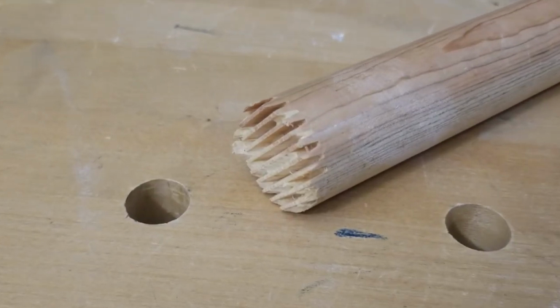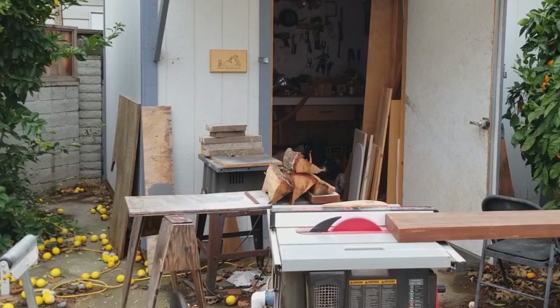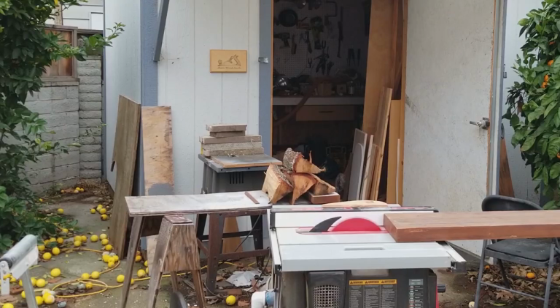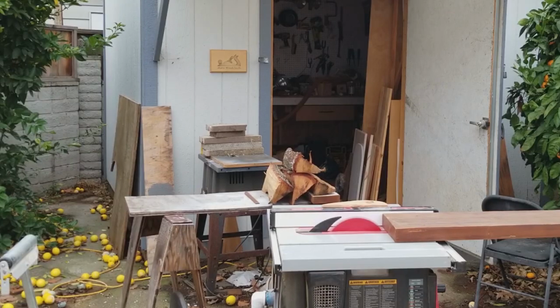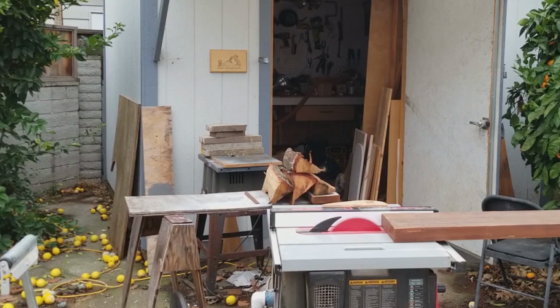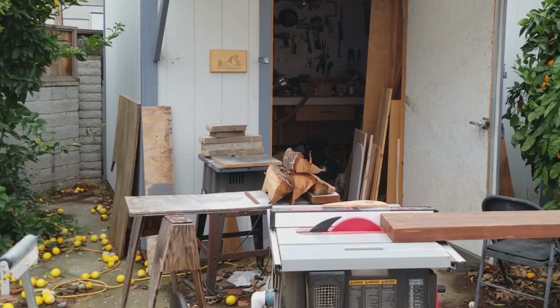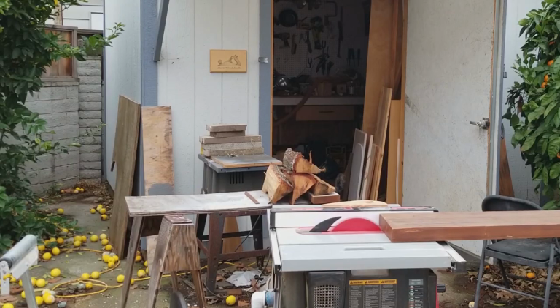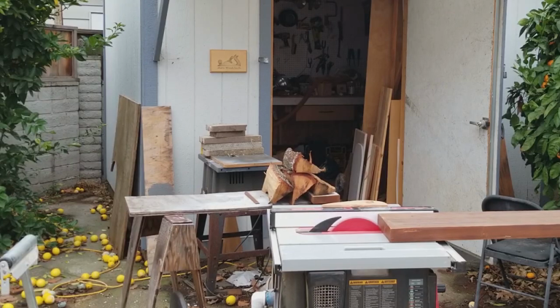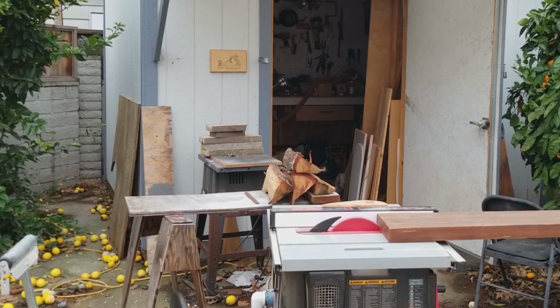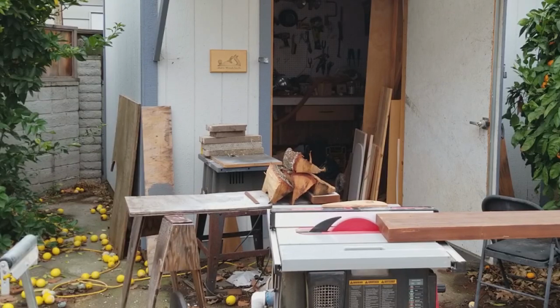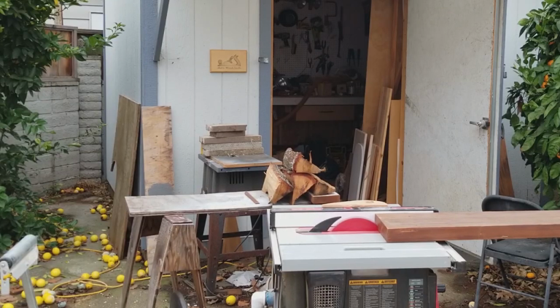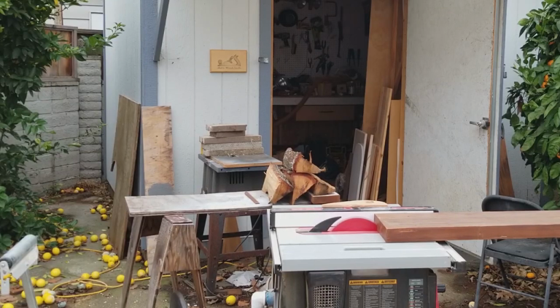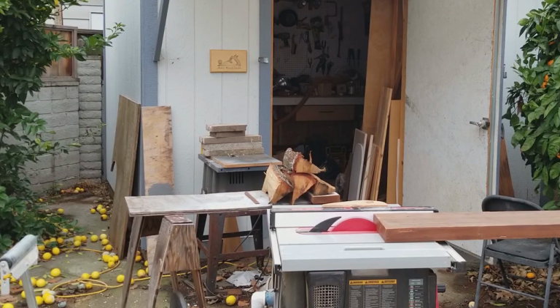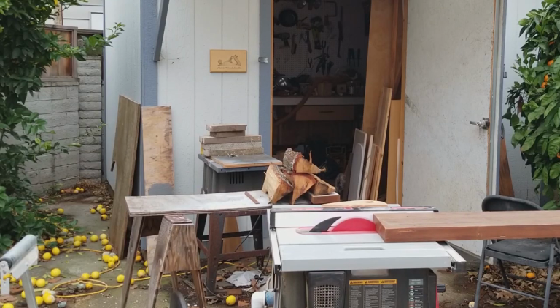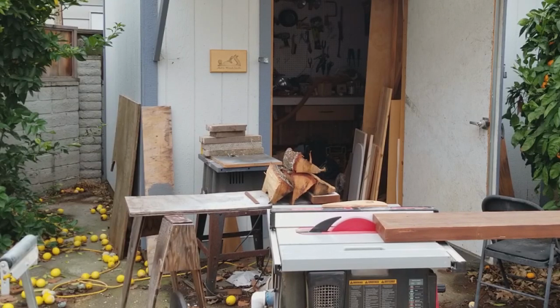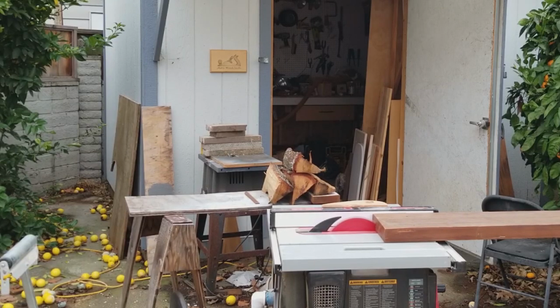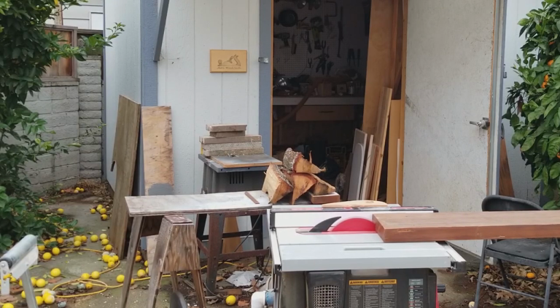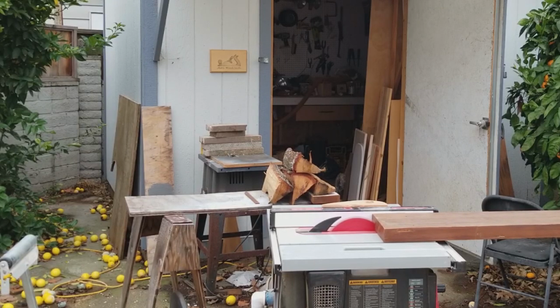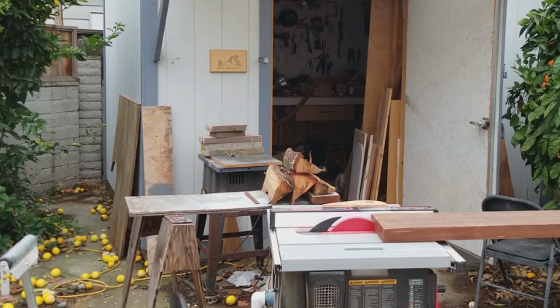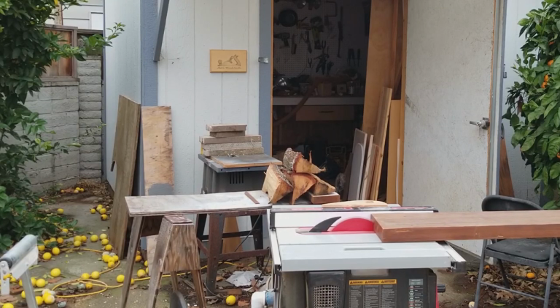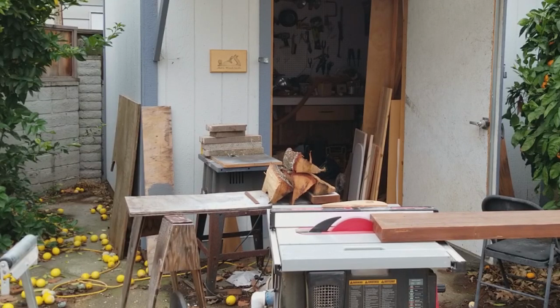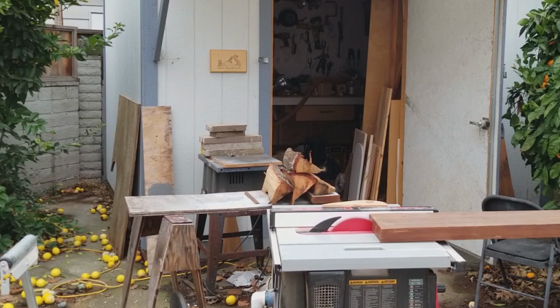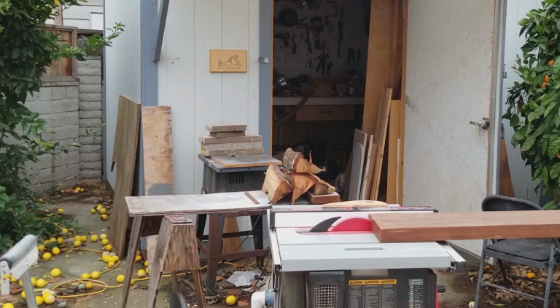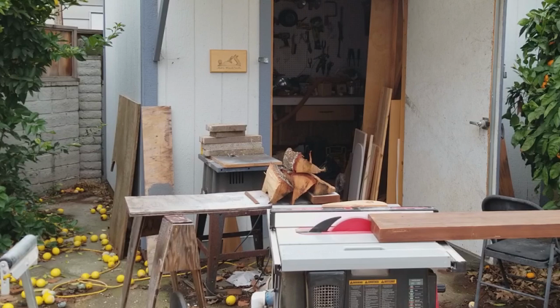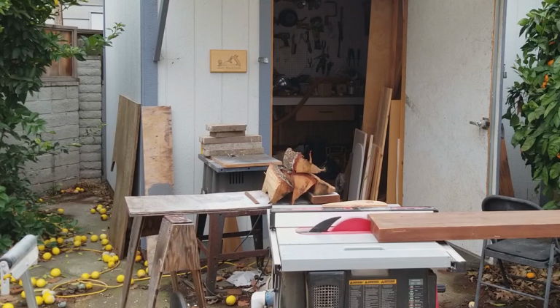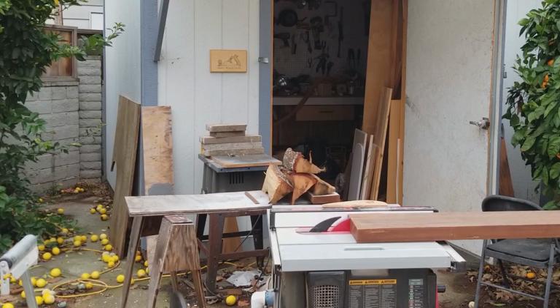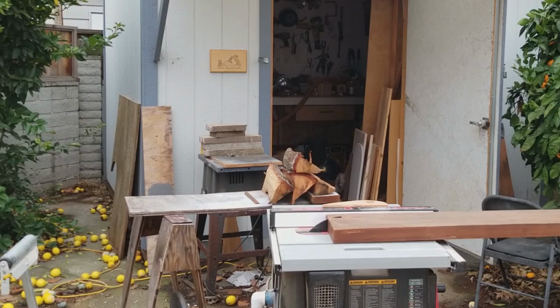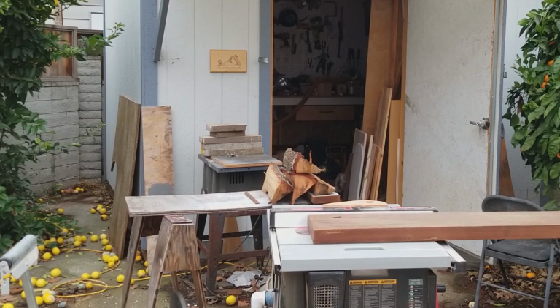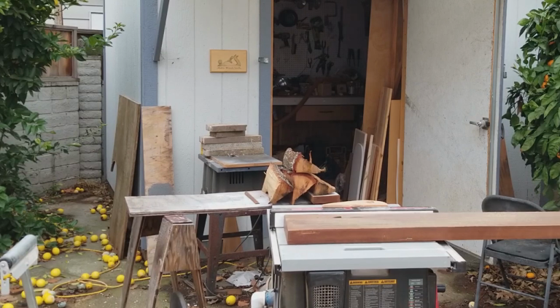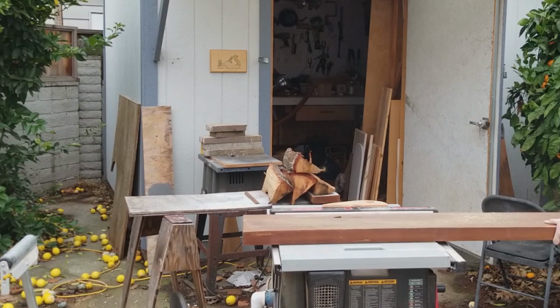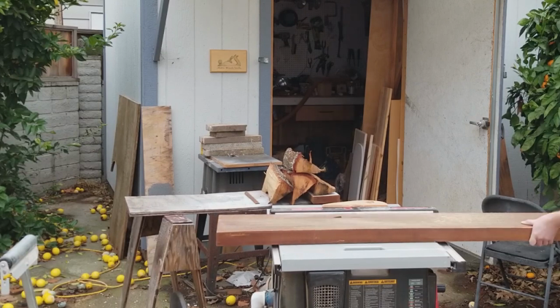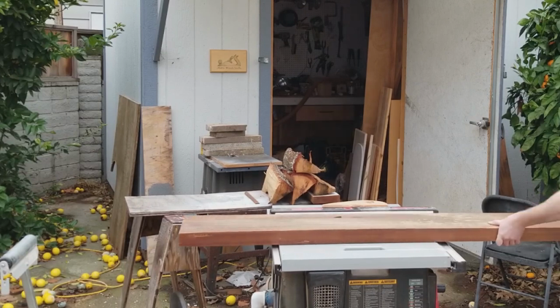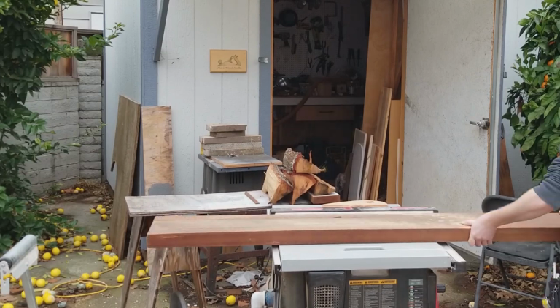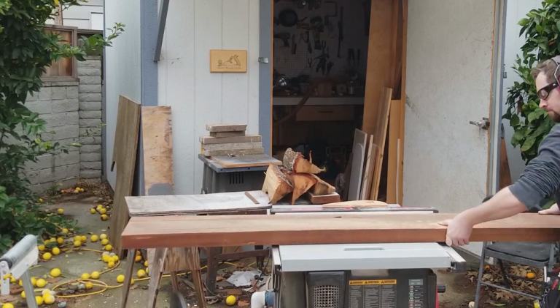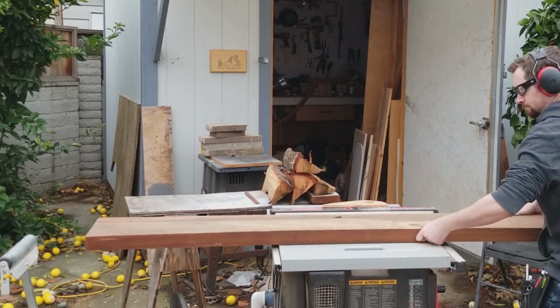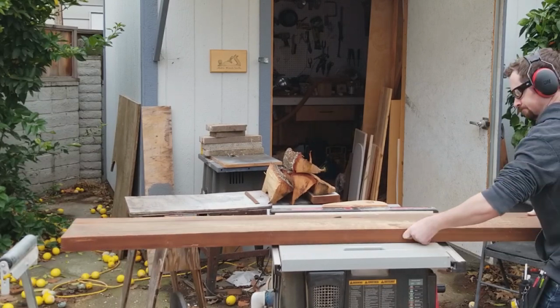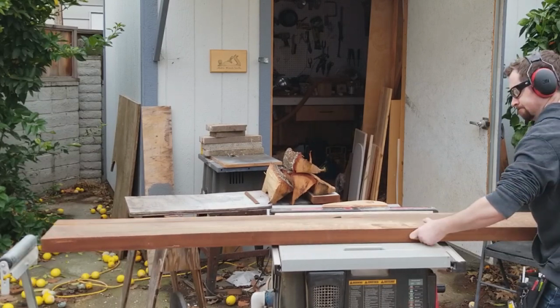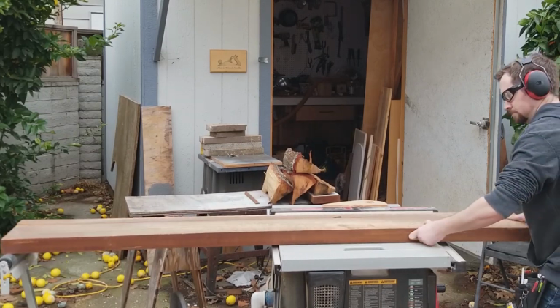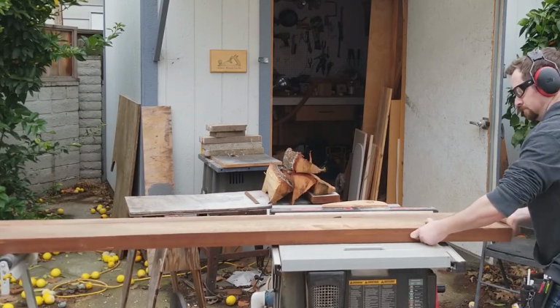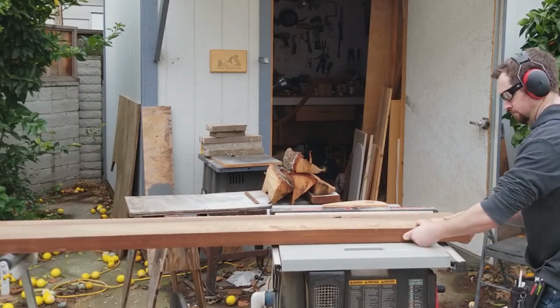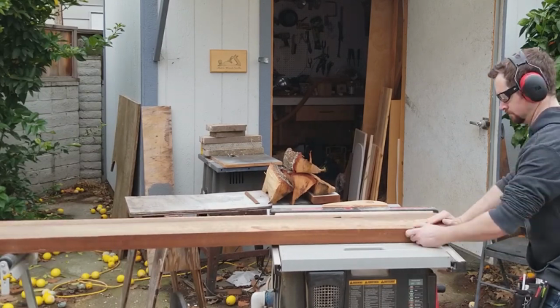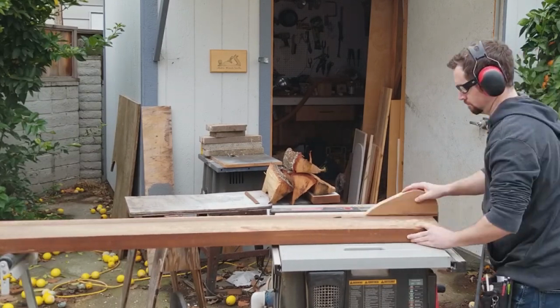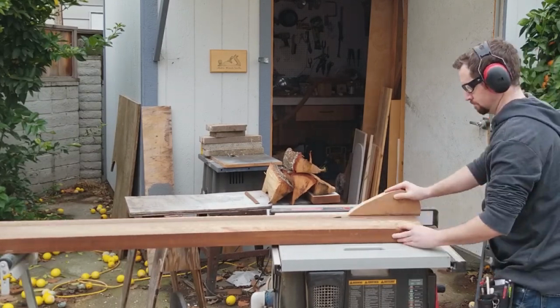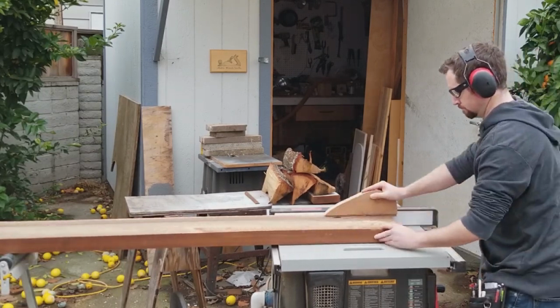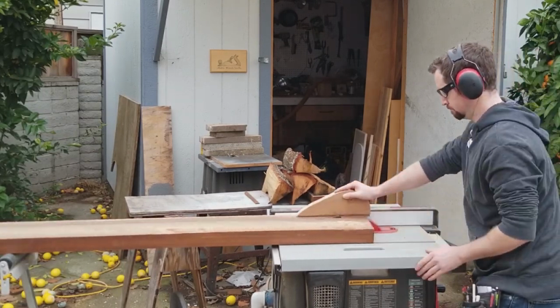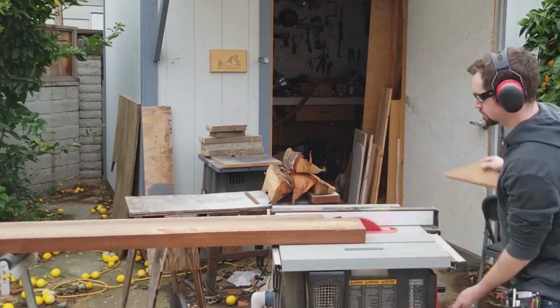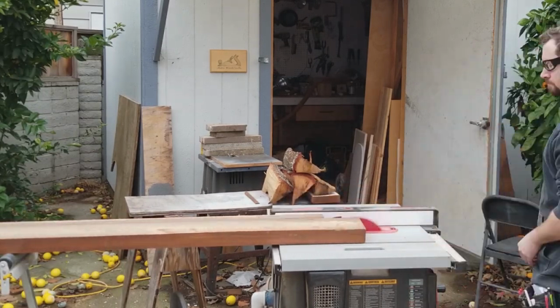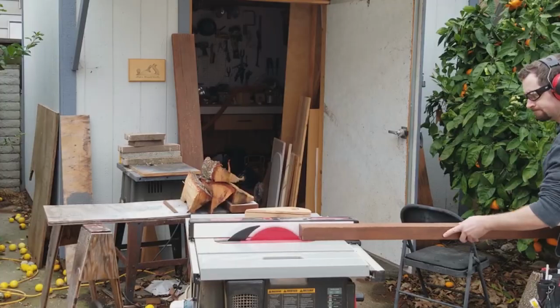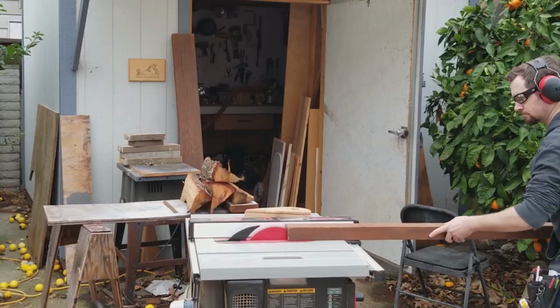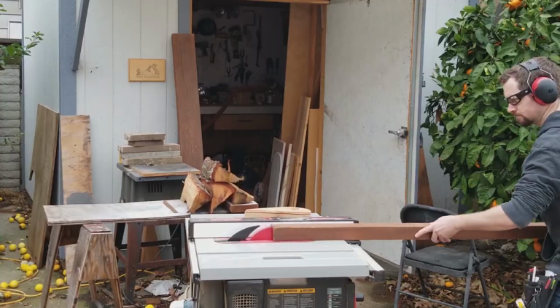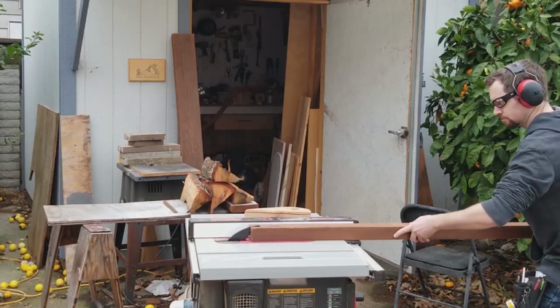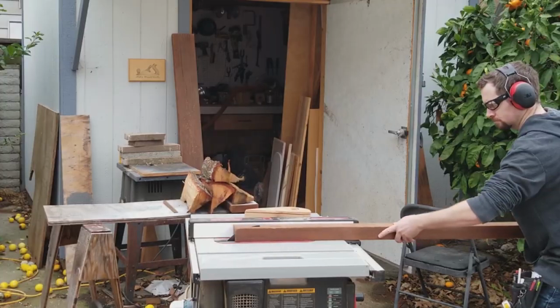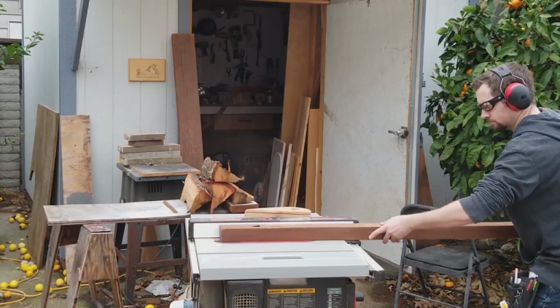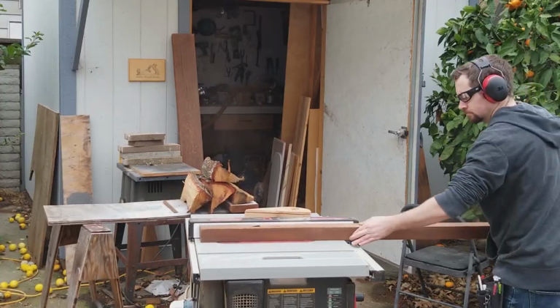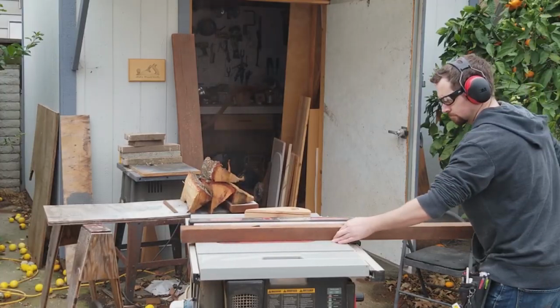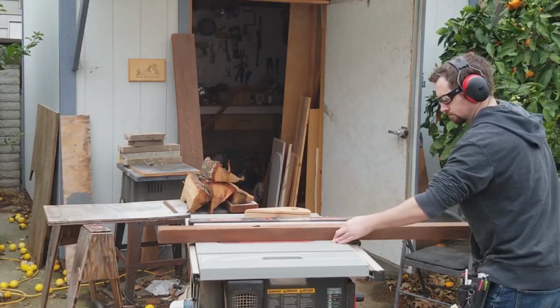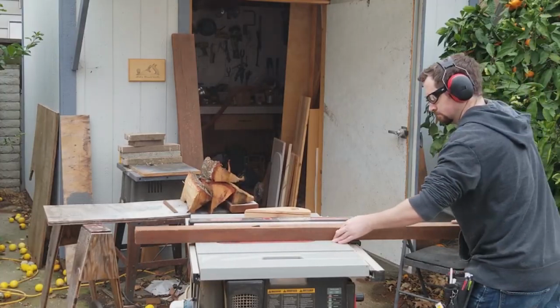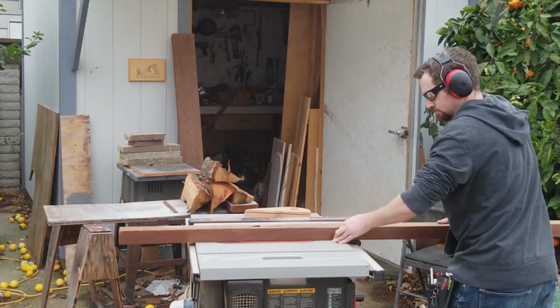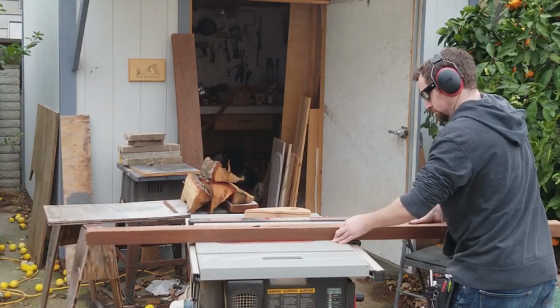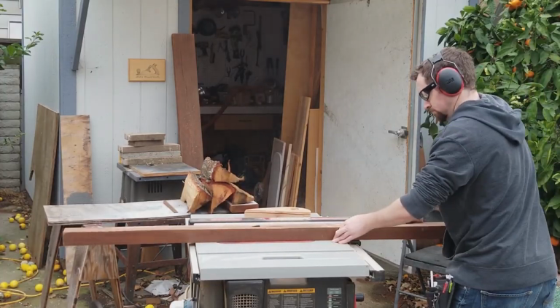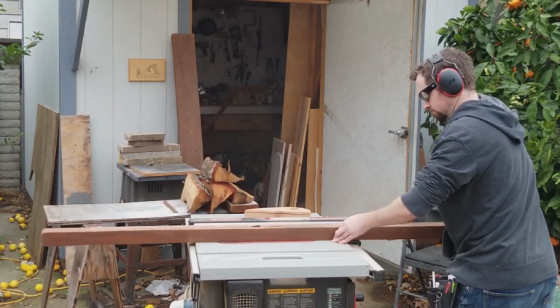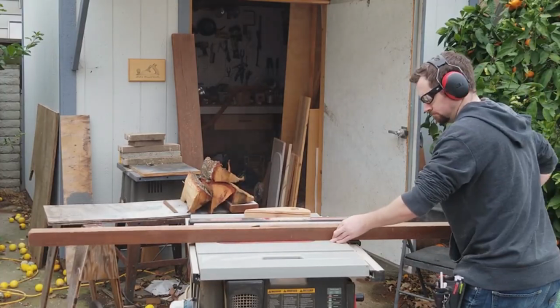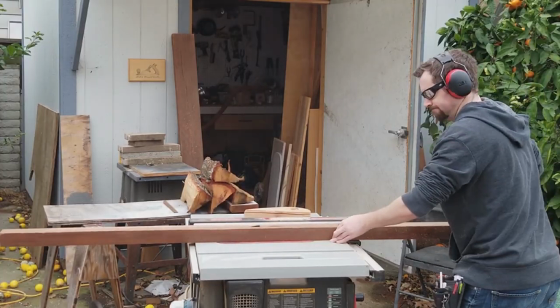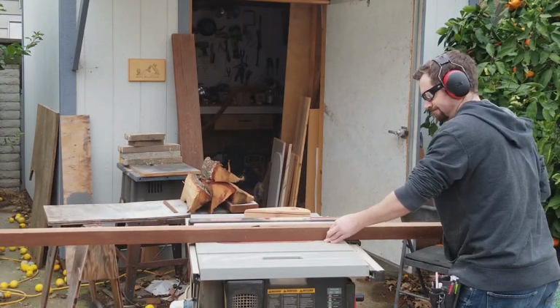The first step is to take some old-growth Douglas fir and cut it to one and a half inch by one and a half inch on the table saw.